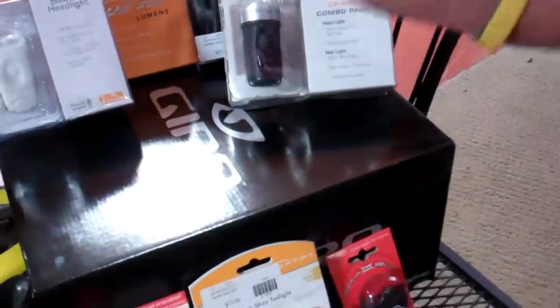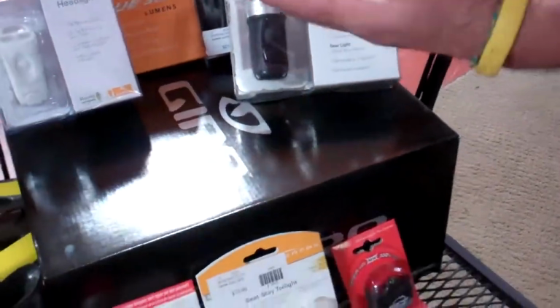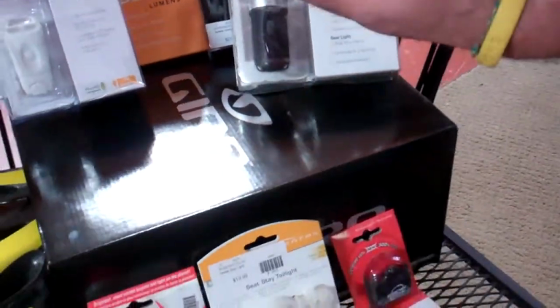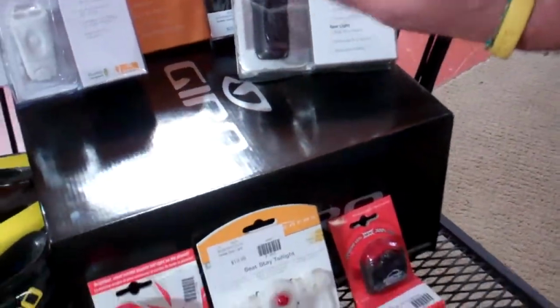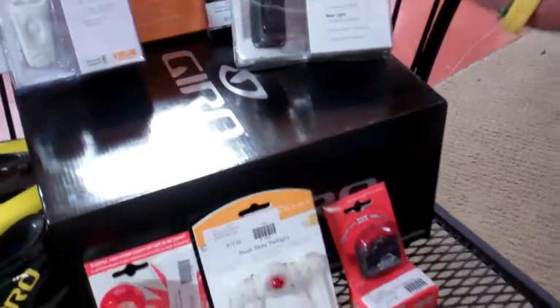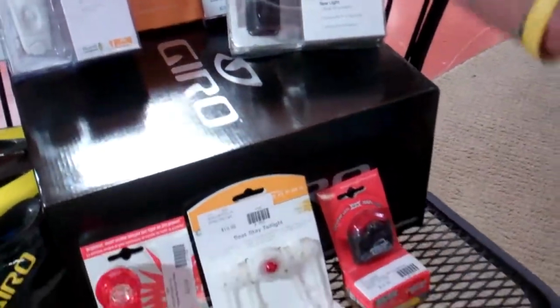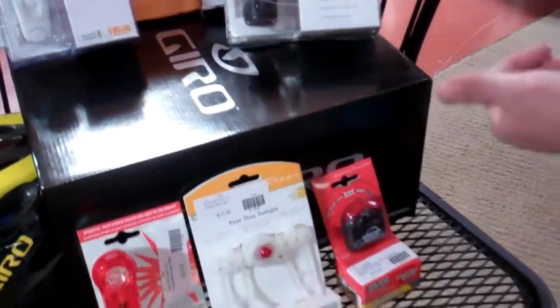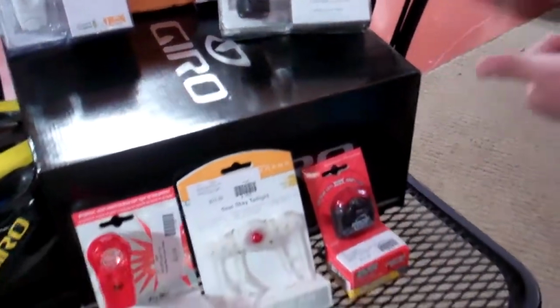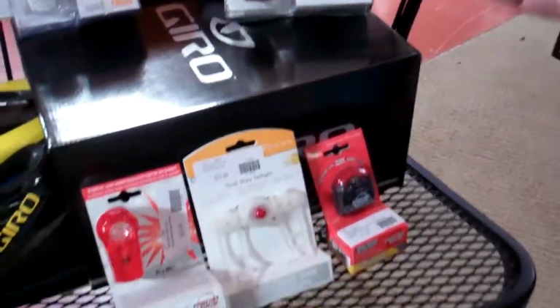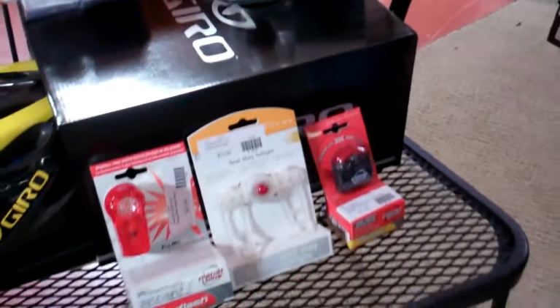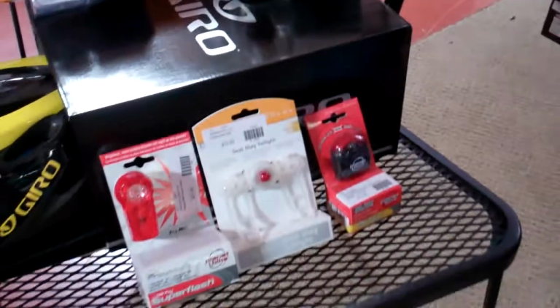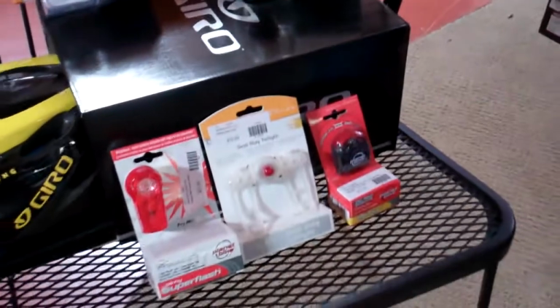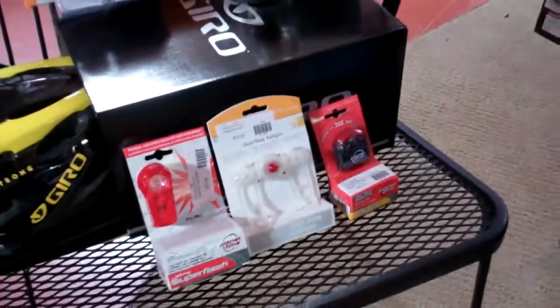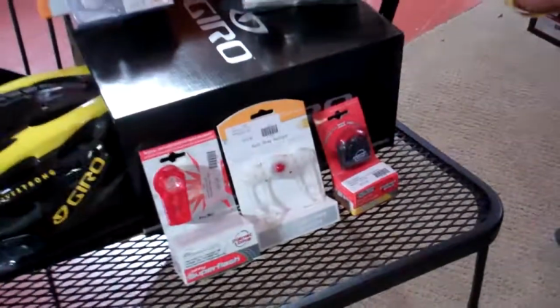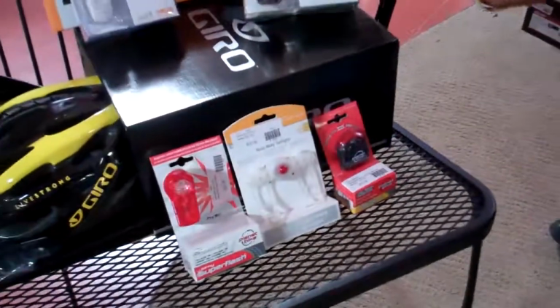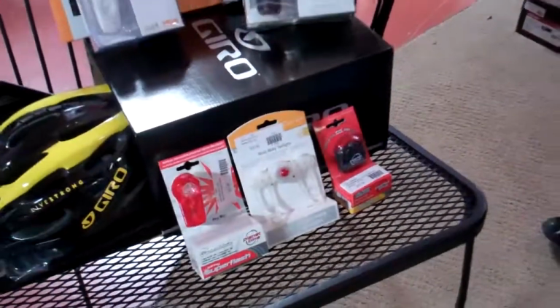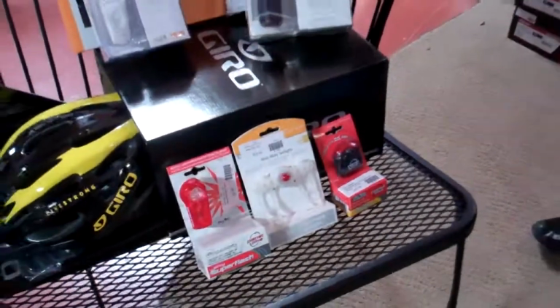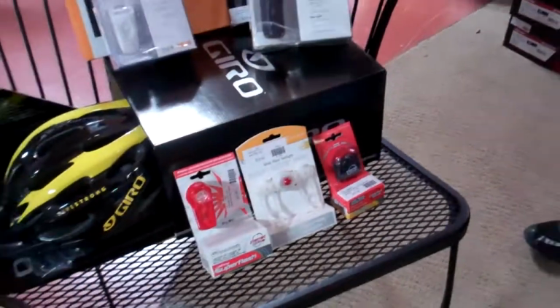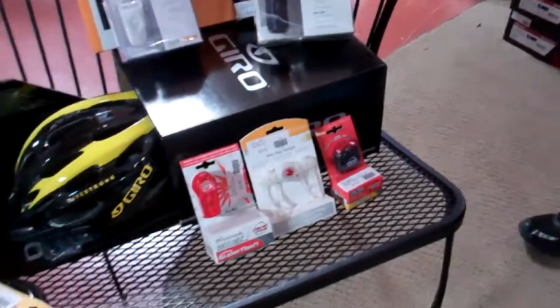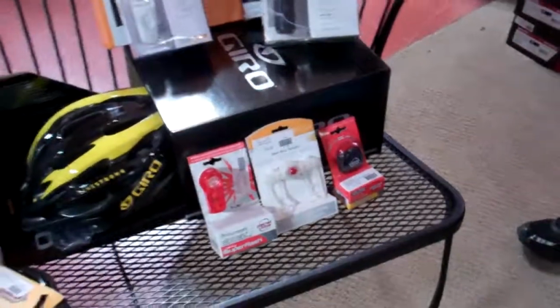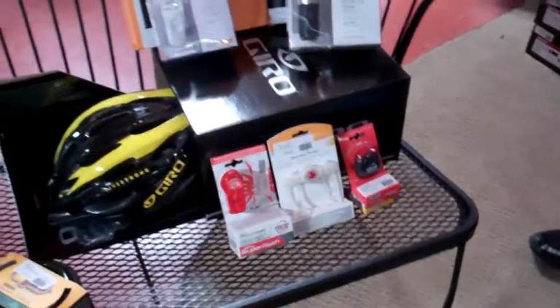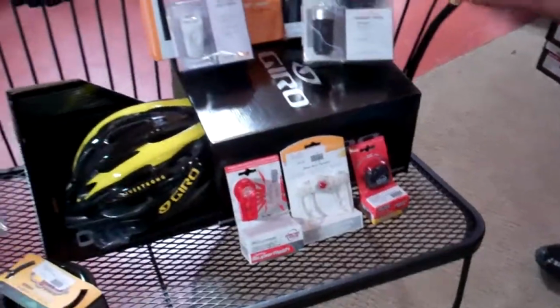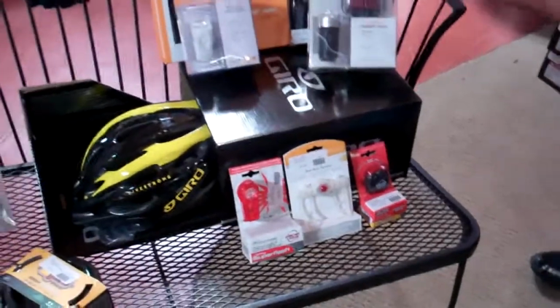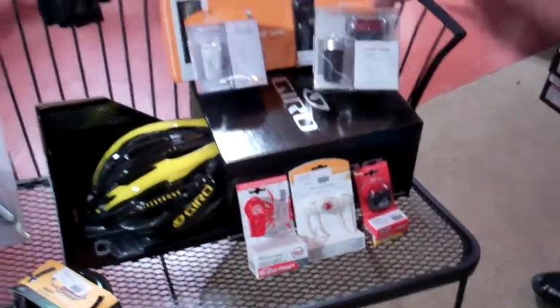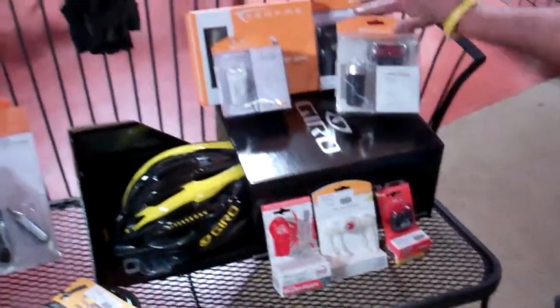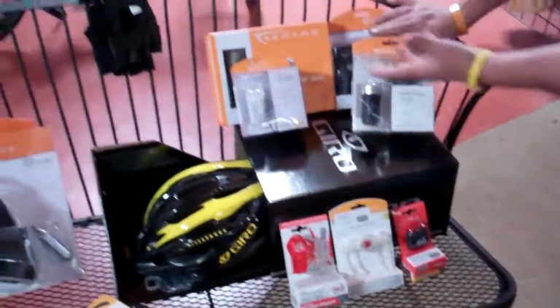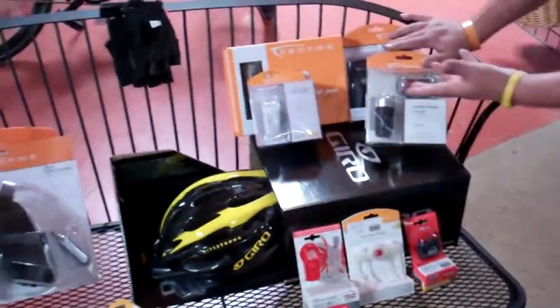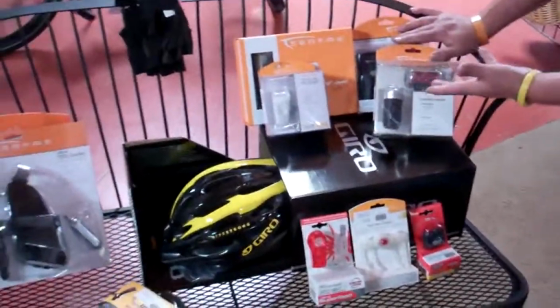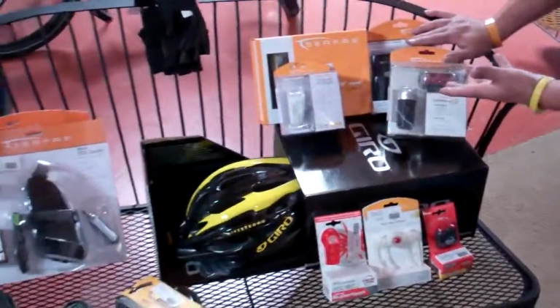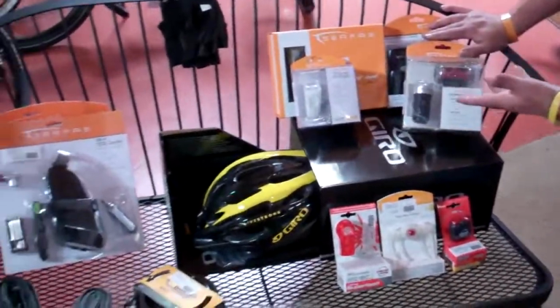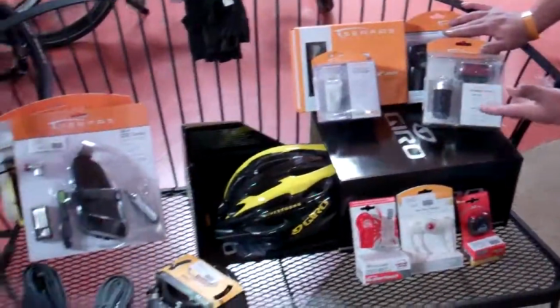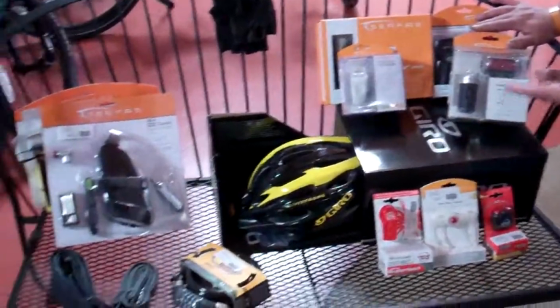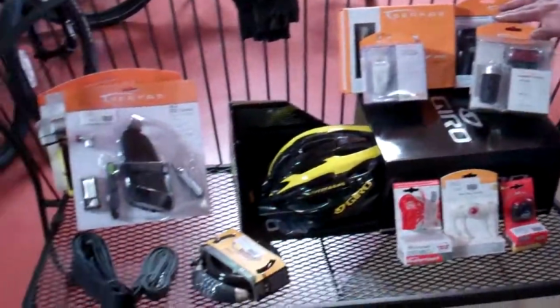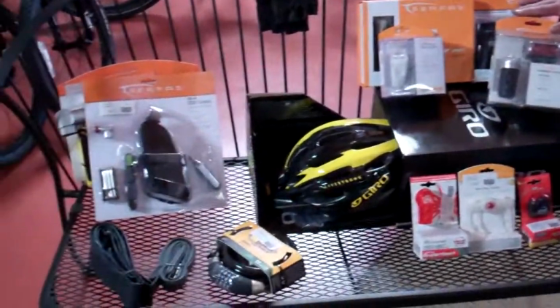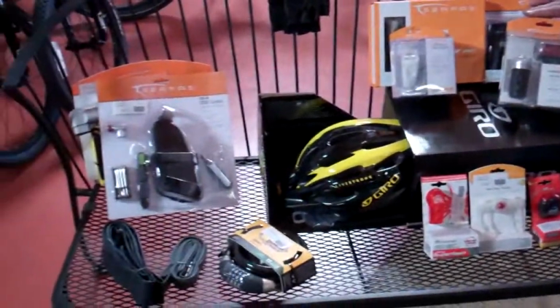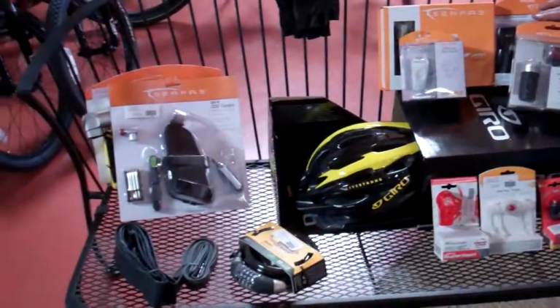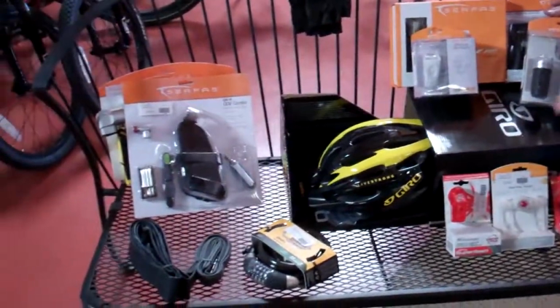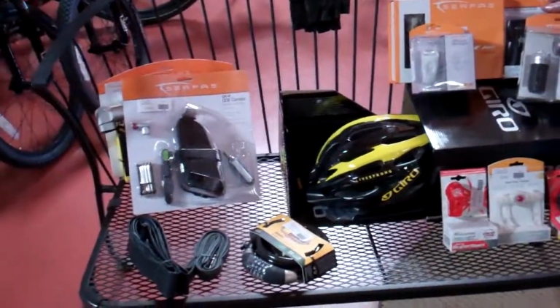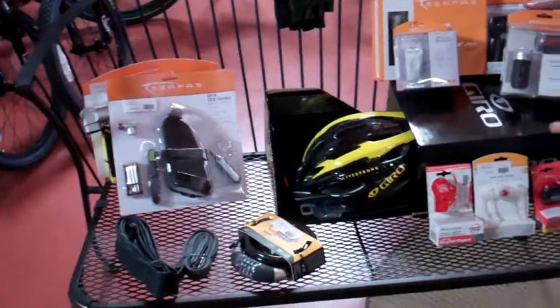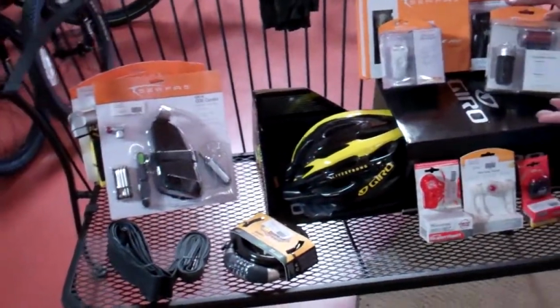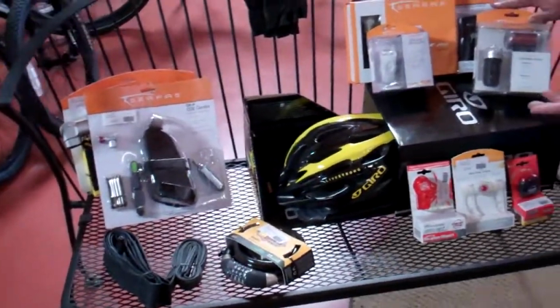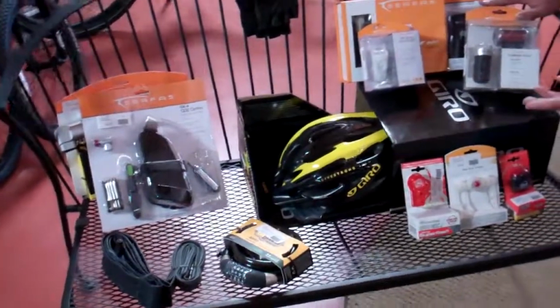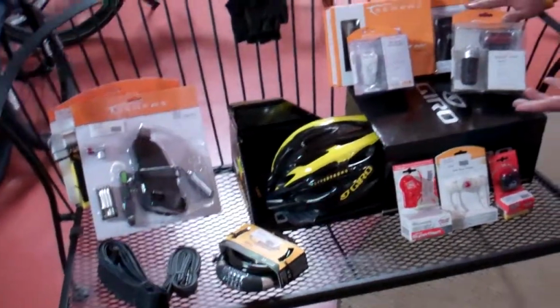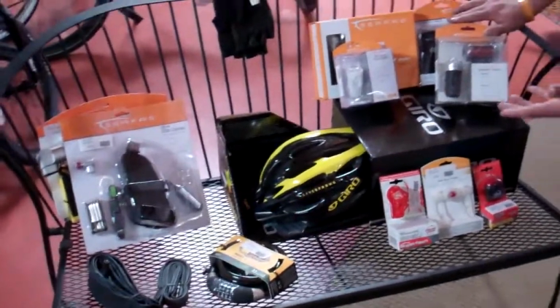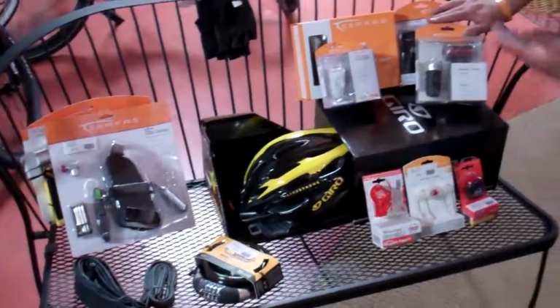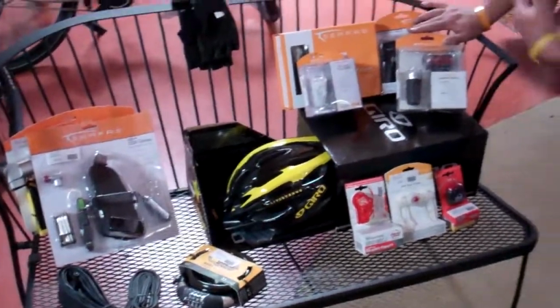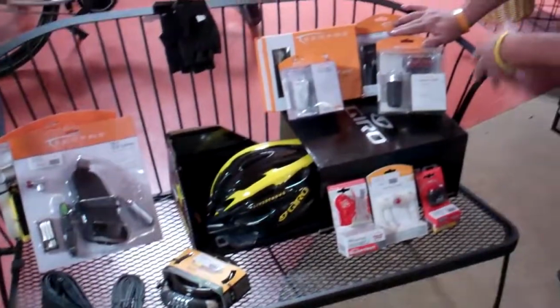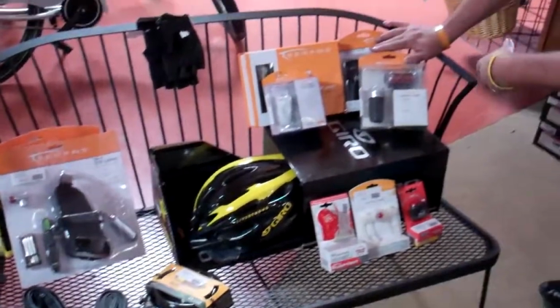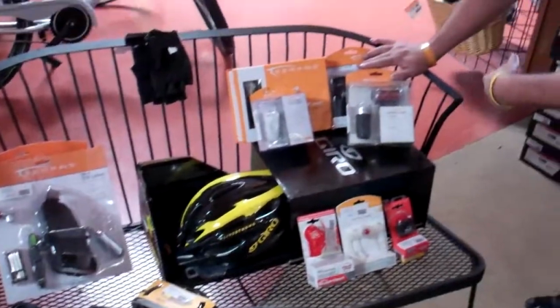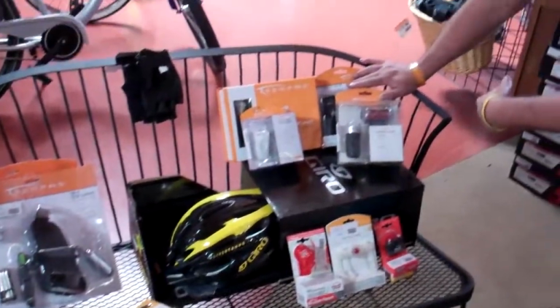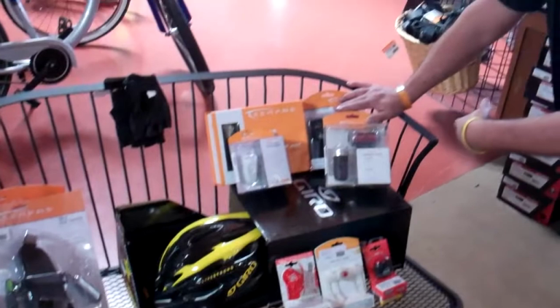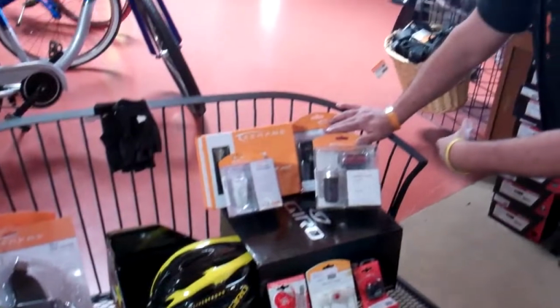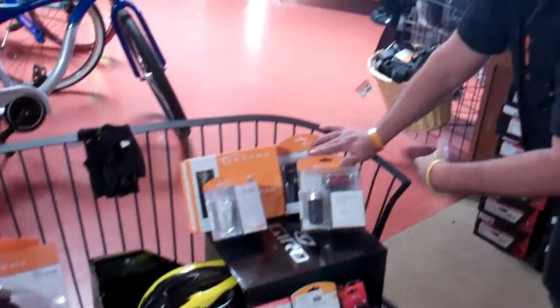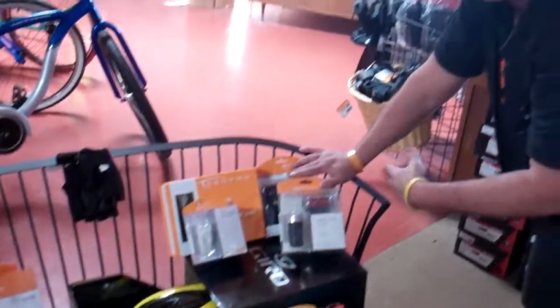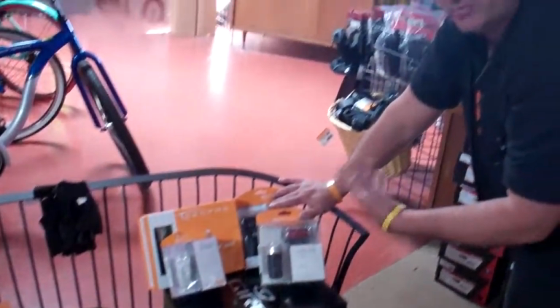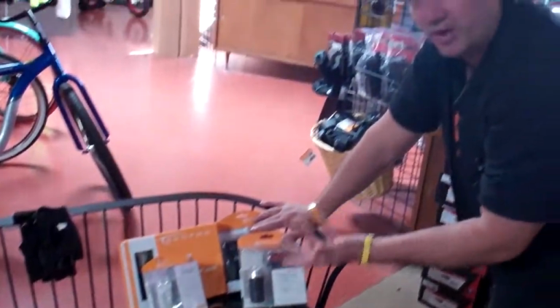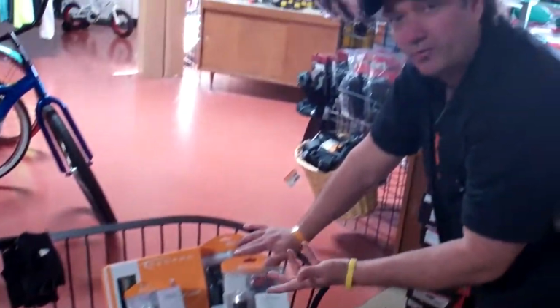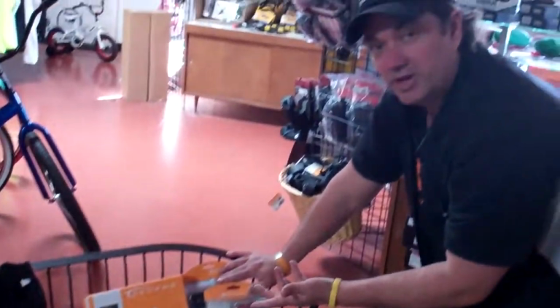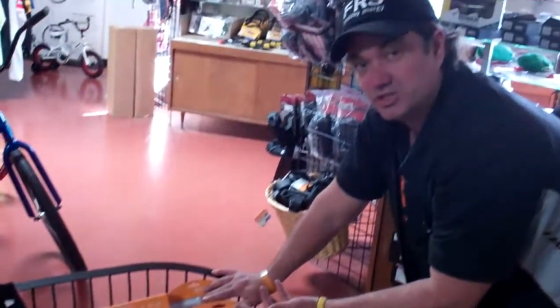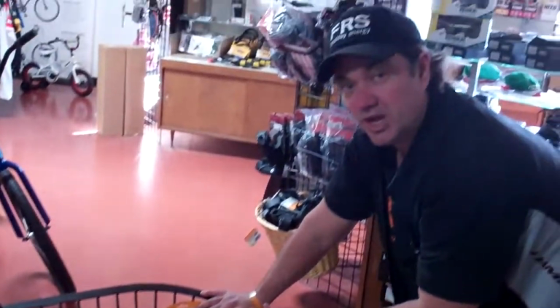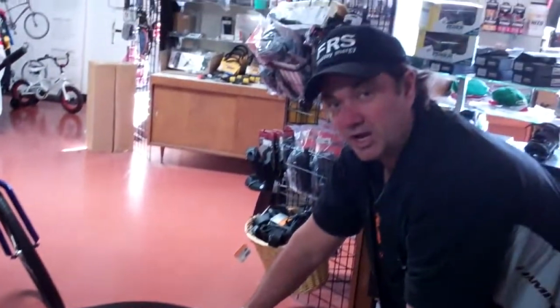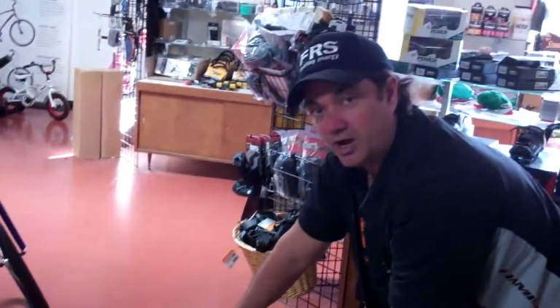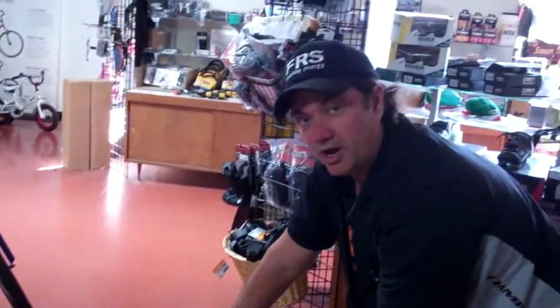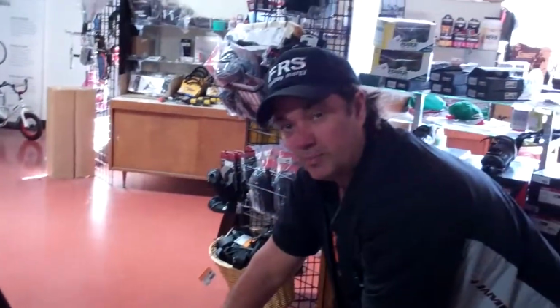Remember, if you're buying your bike from us, the day you buy it, you get 20% off on all your safety equipment here at VeloWrench. That's VeloWrench.com. Like us on Facebook.